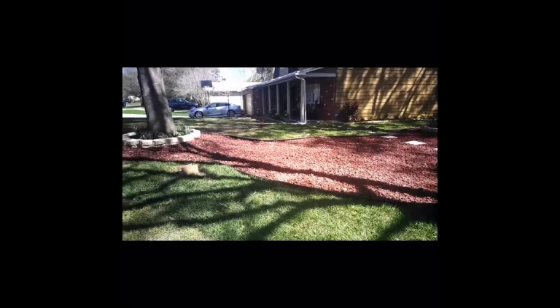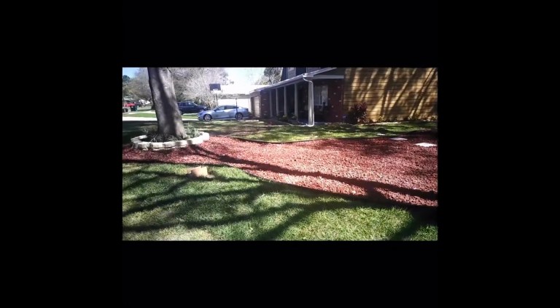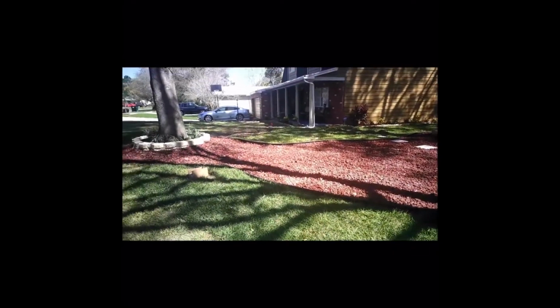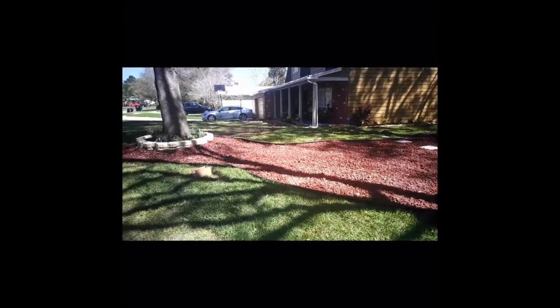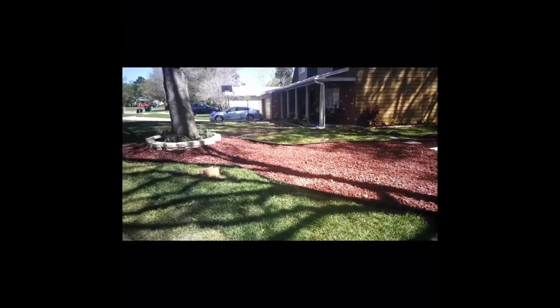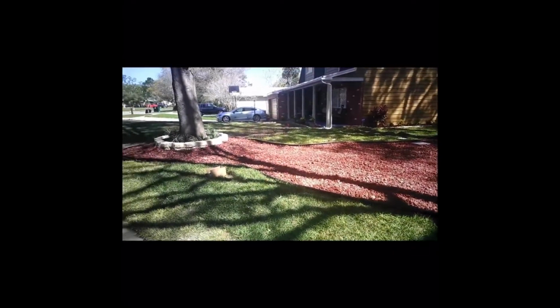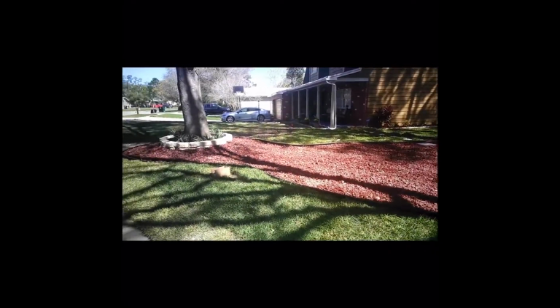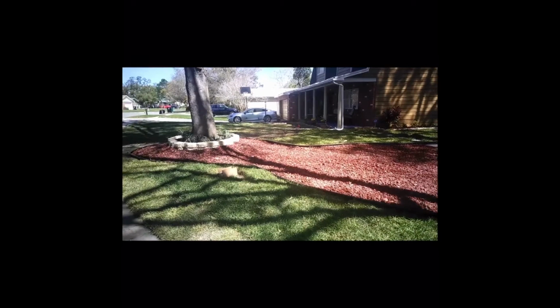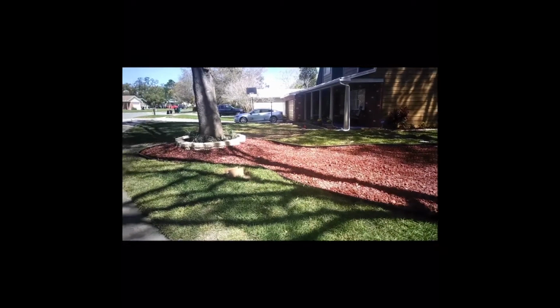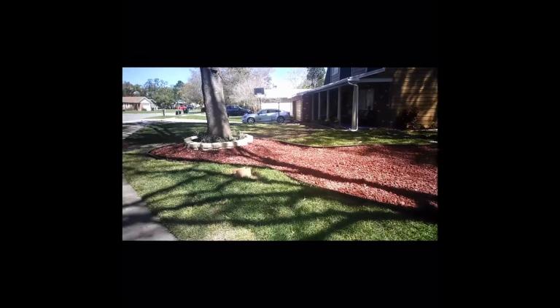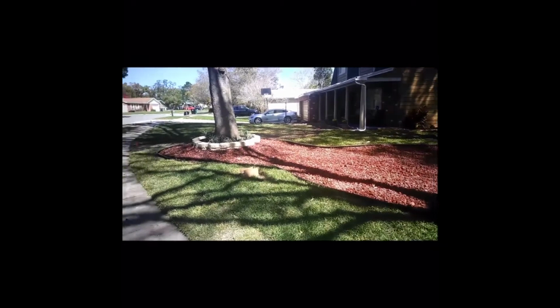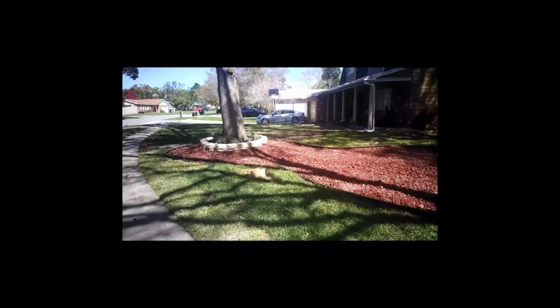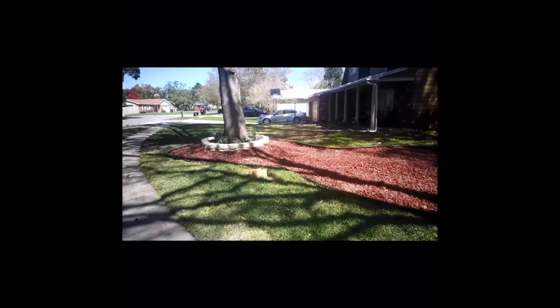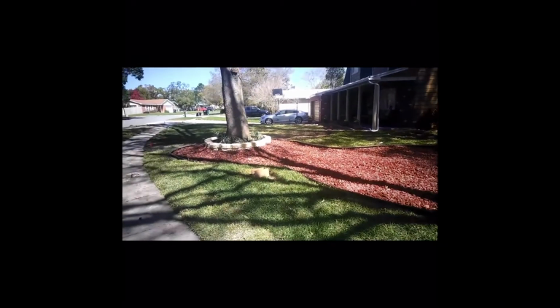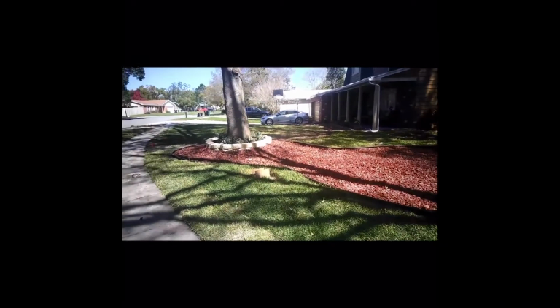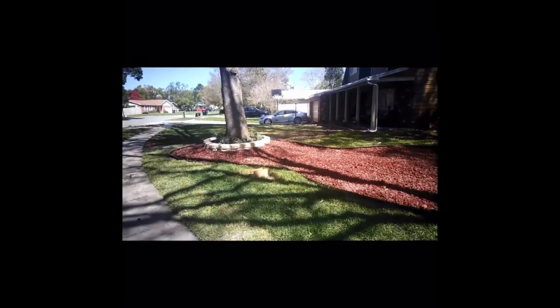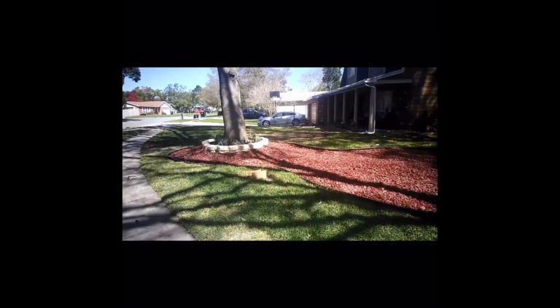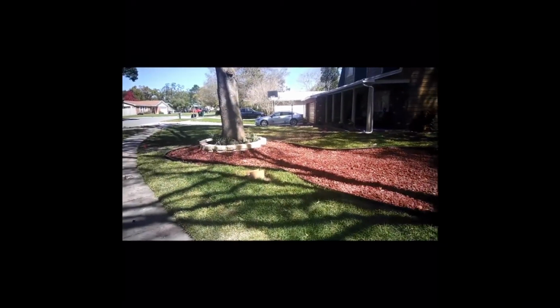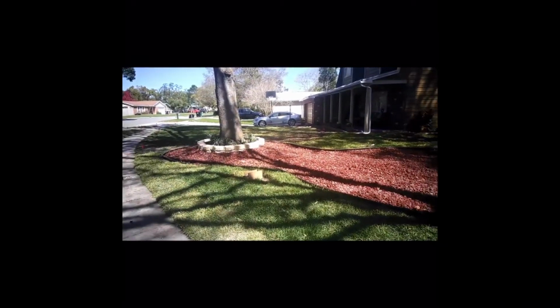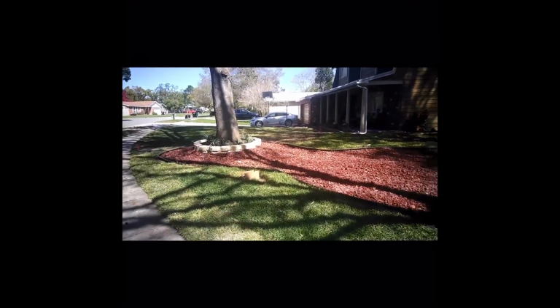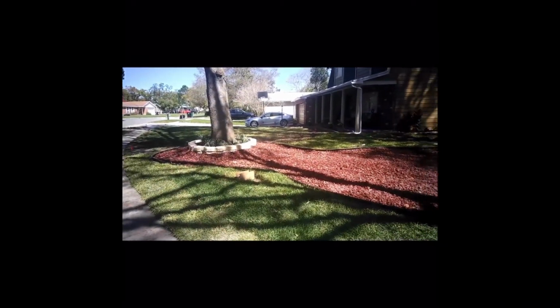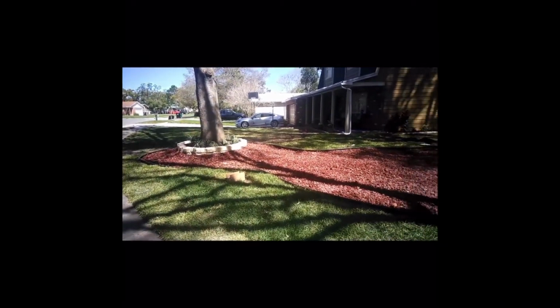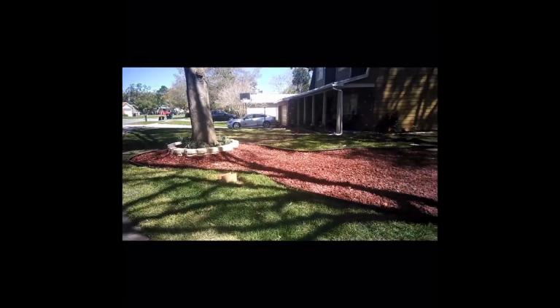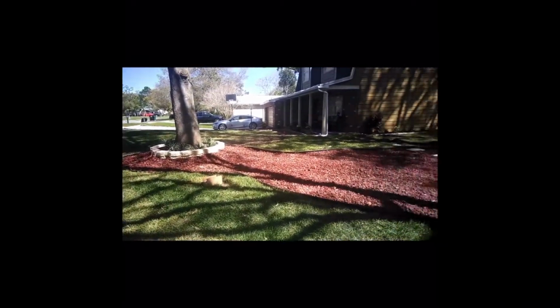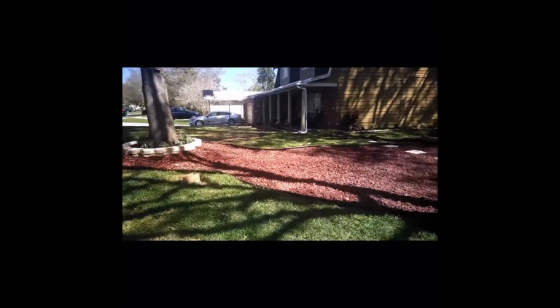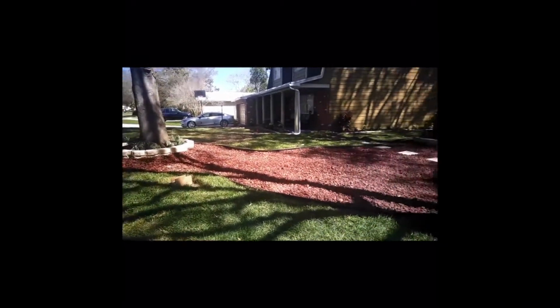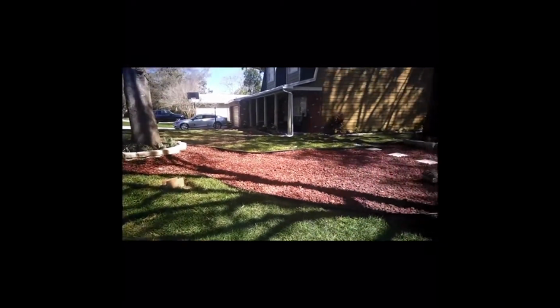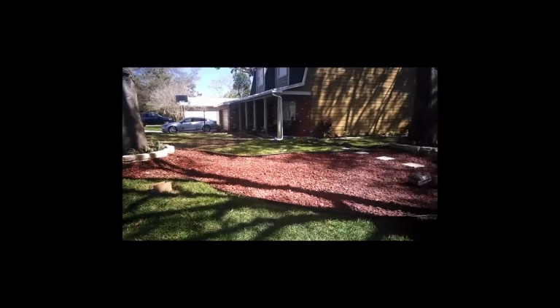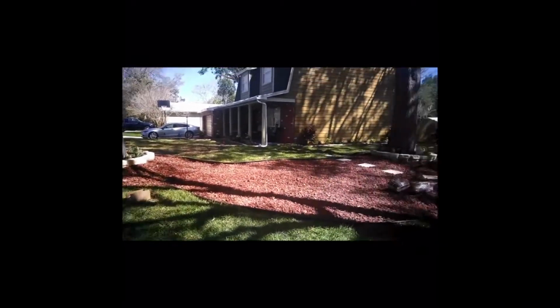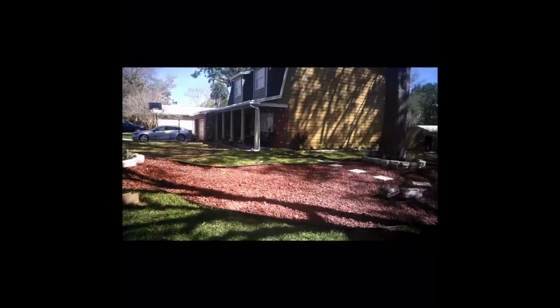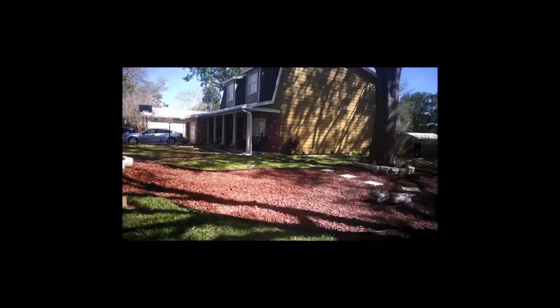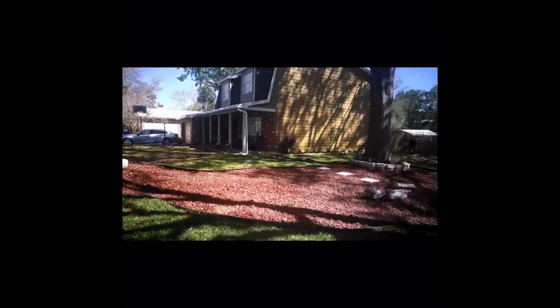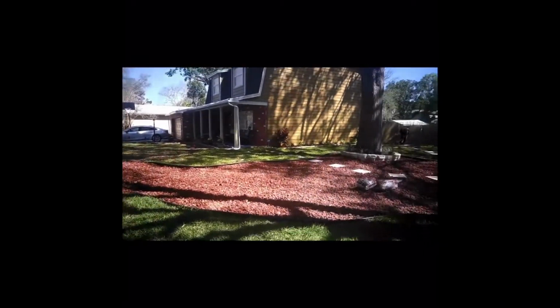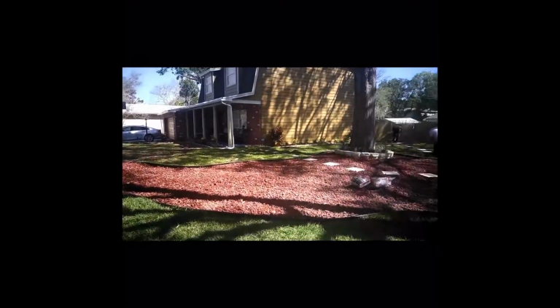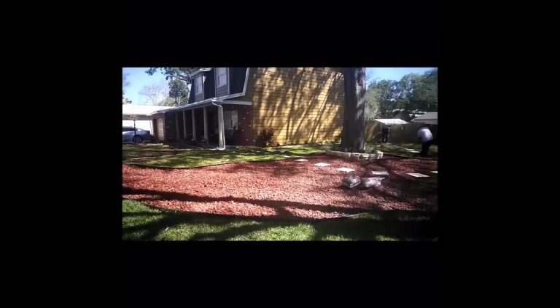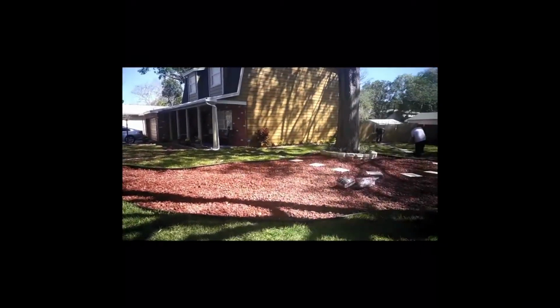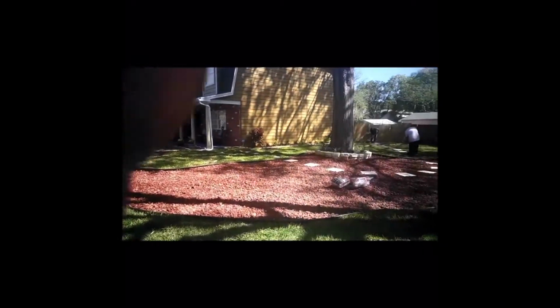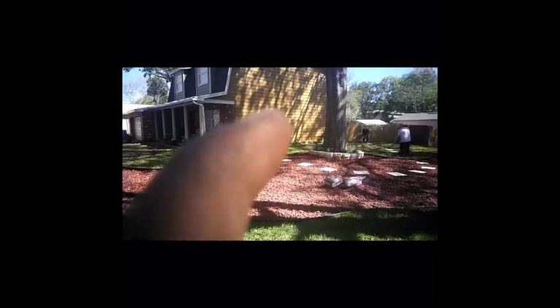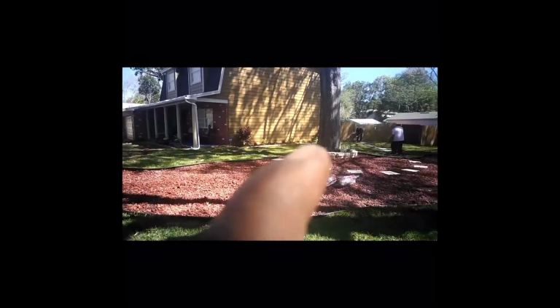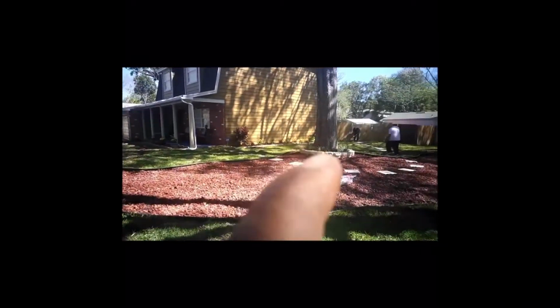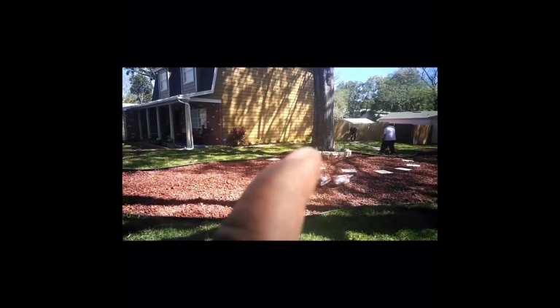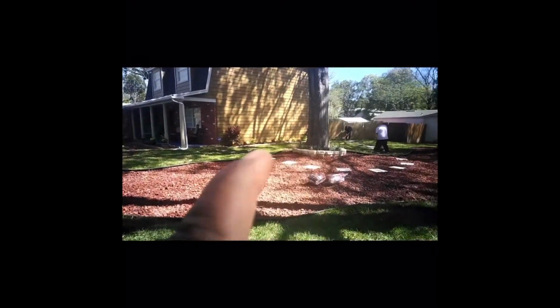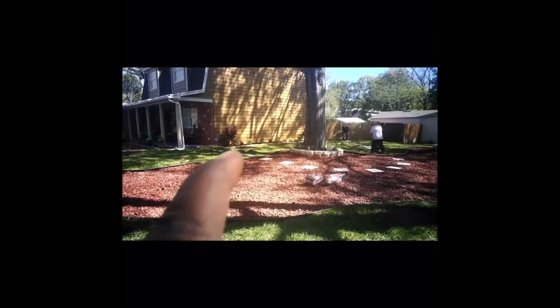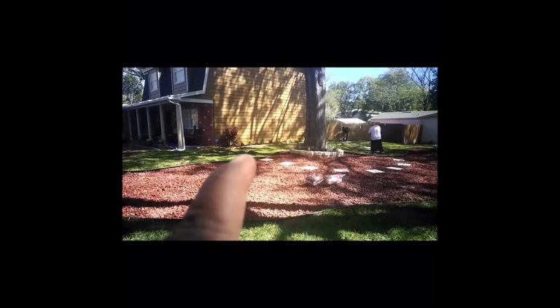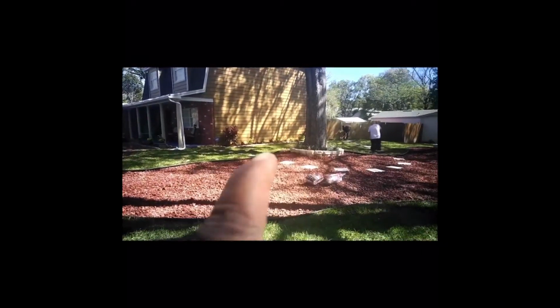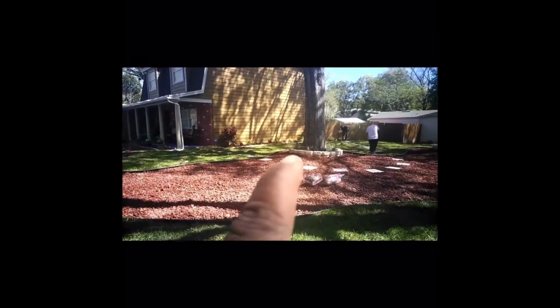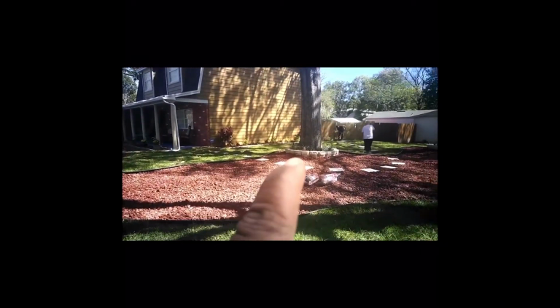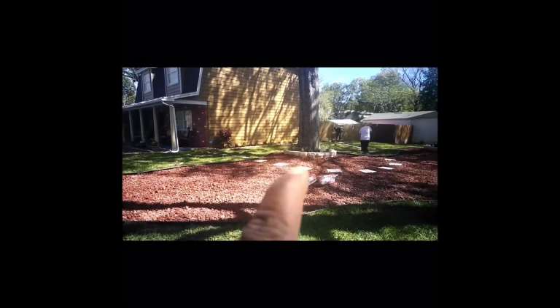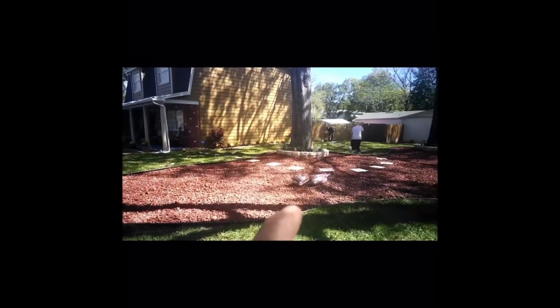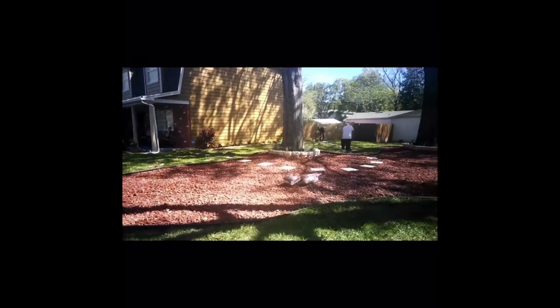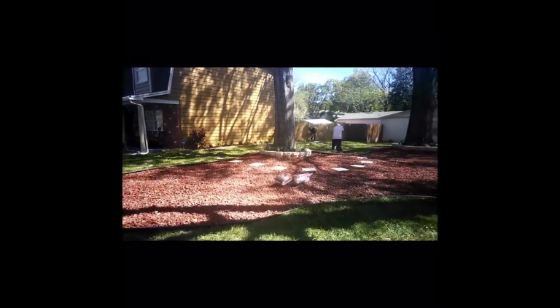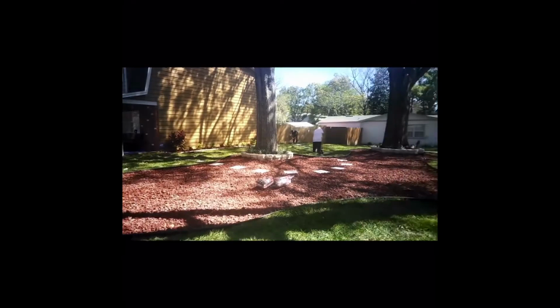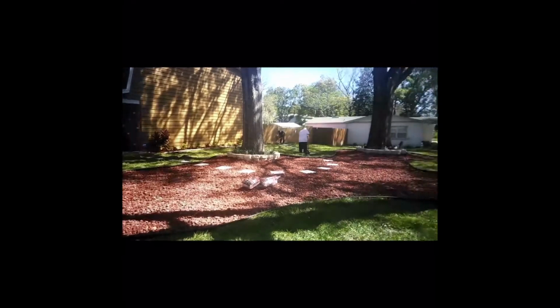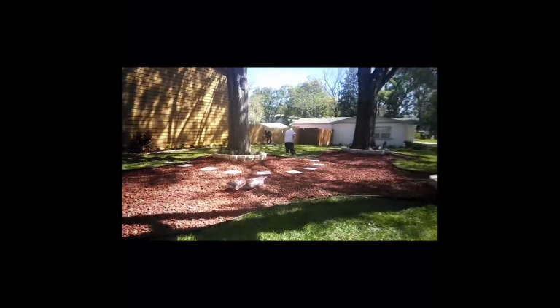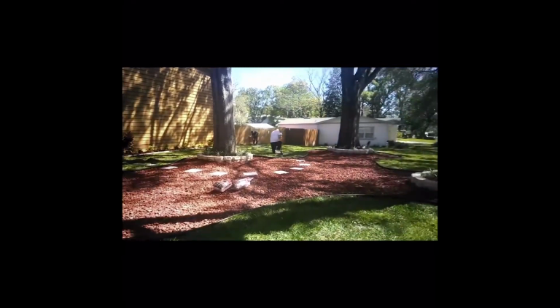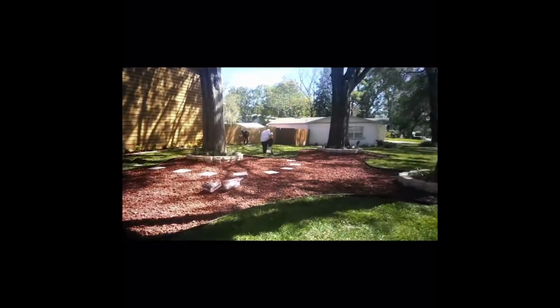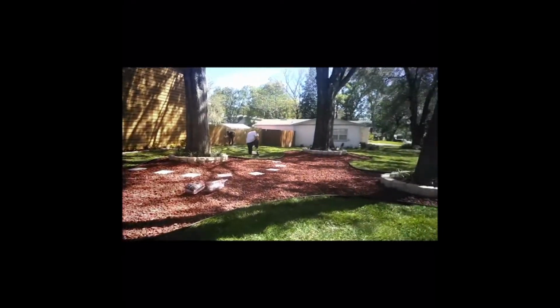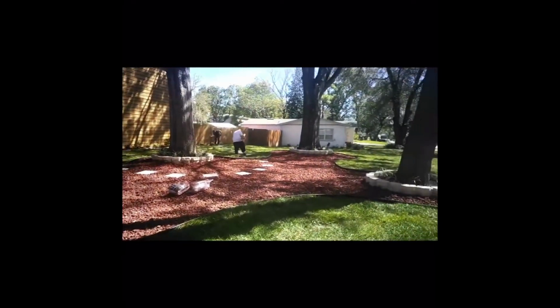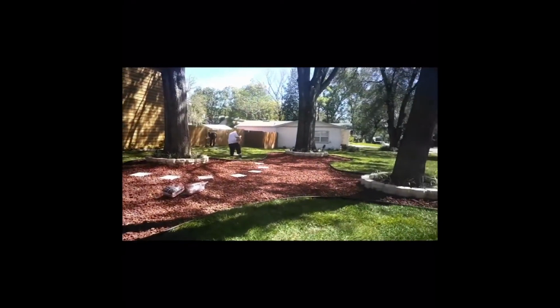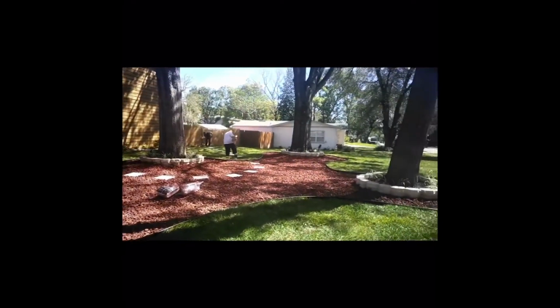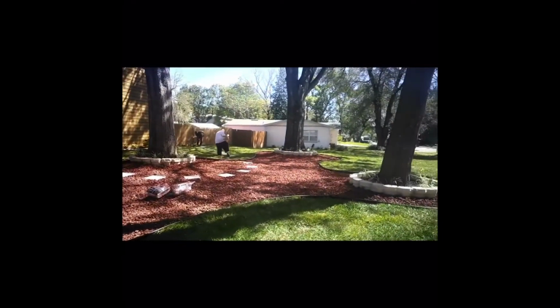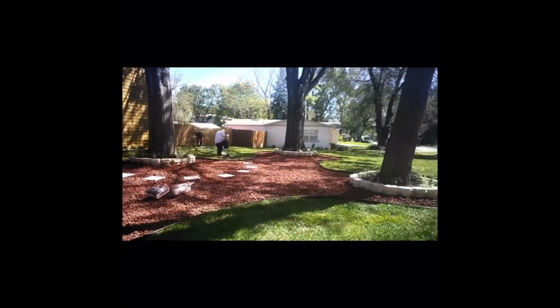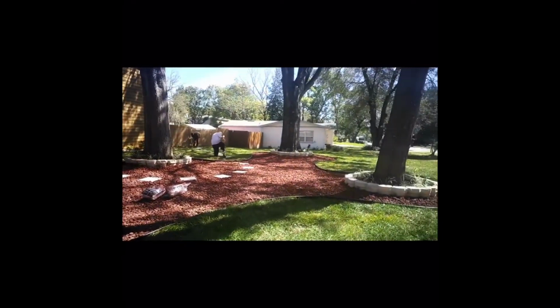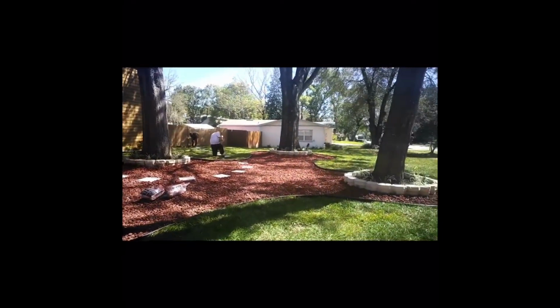That's how Pro Green Grounds does it. You've seen the picture before. We've got all the plants along the side, borders around the trees.